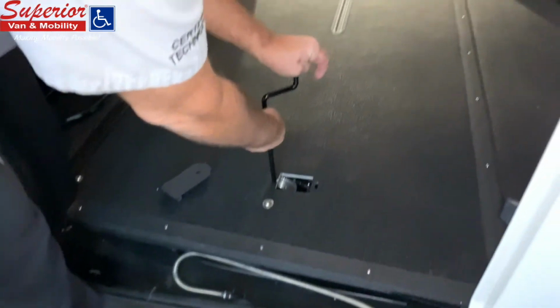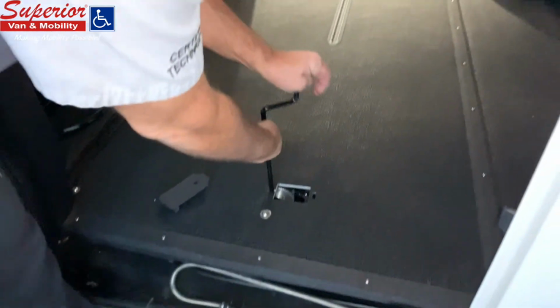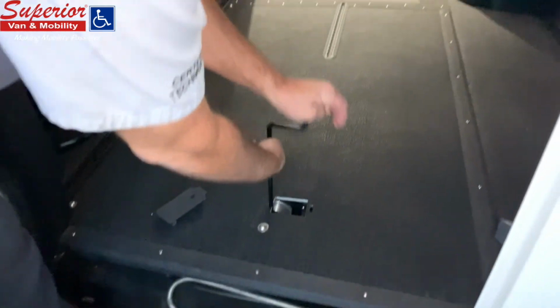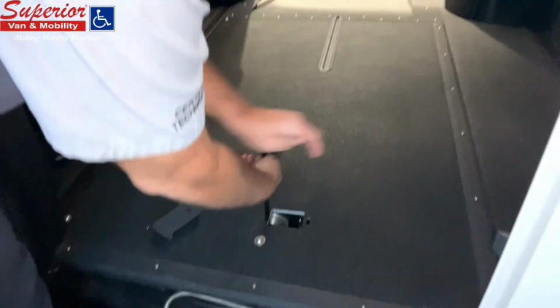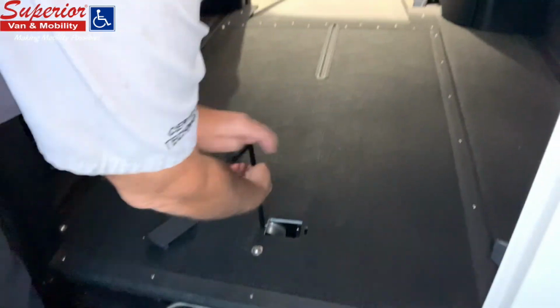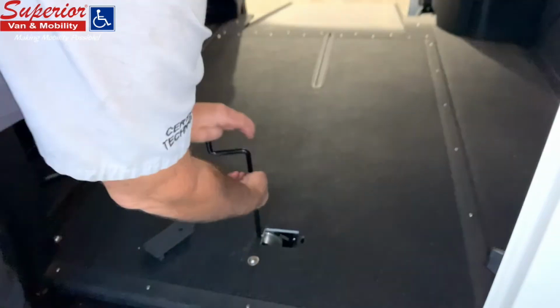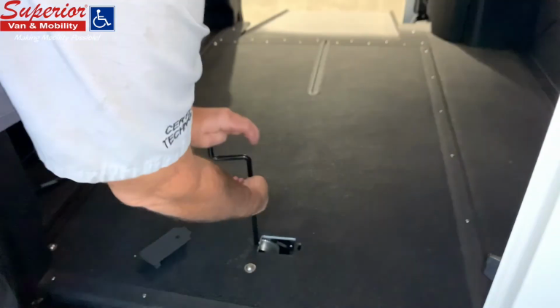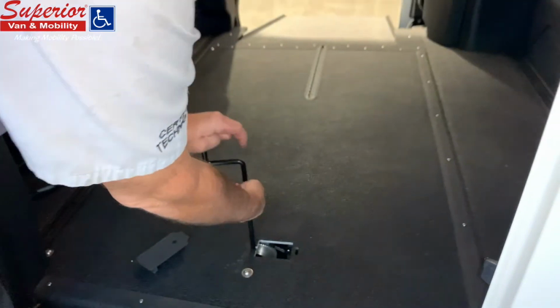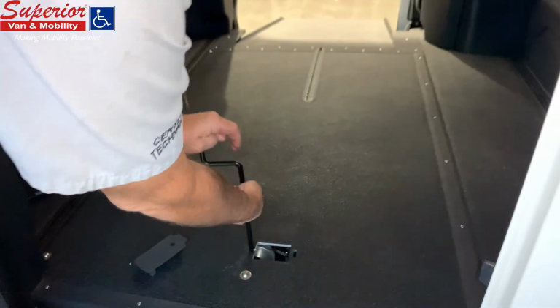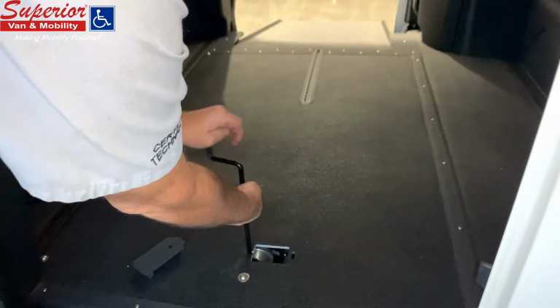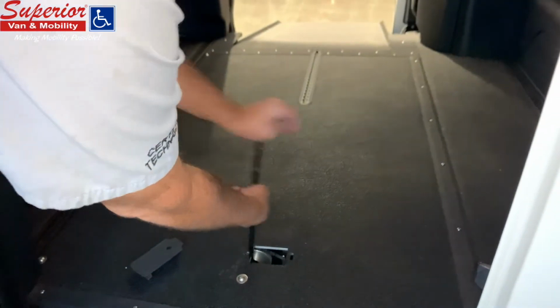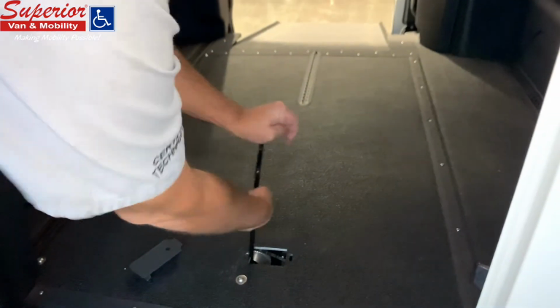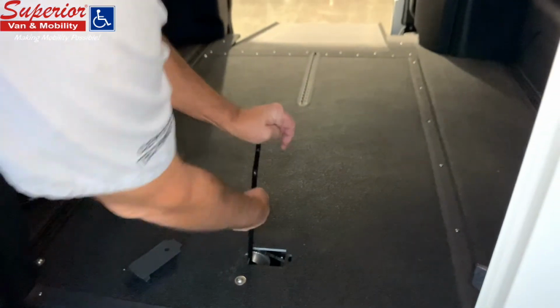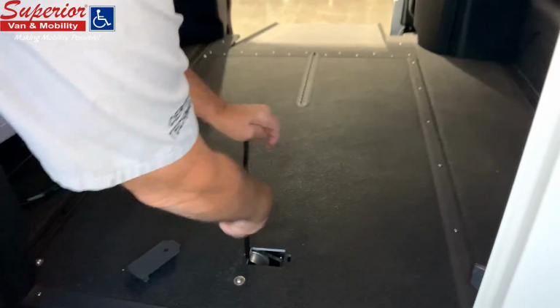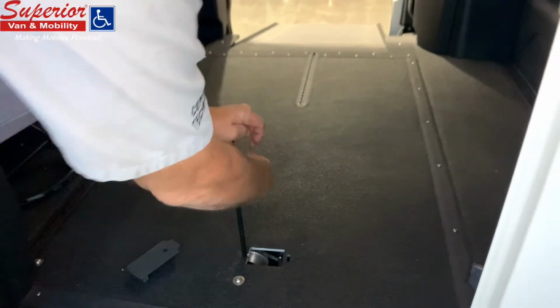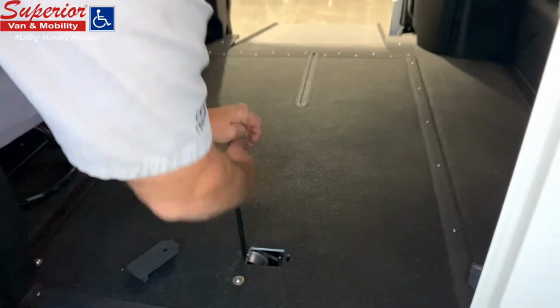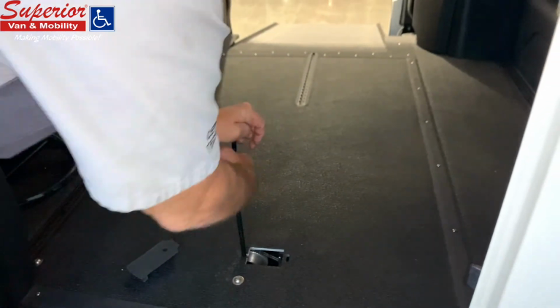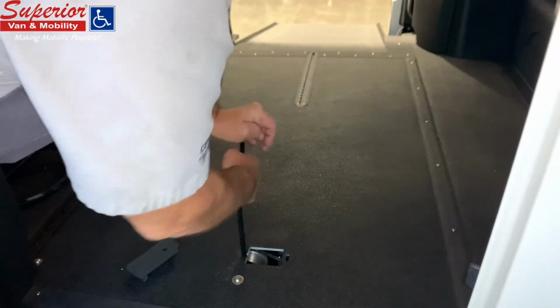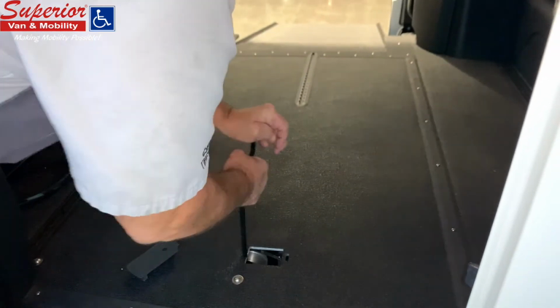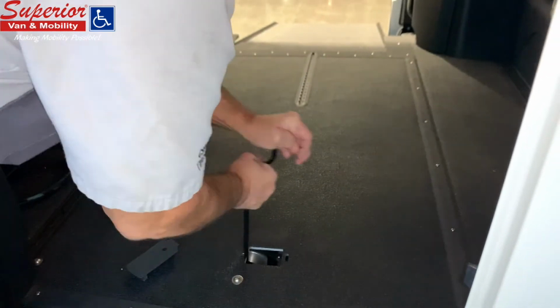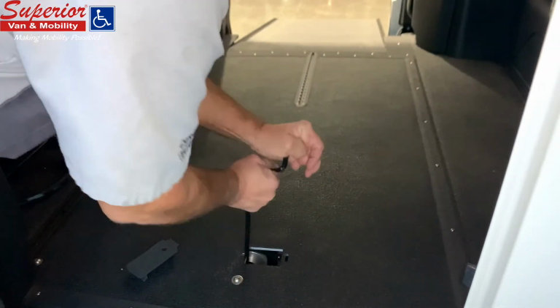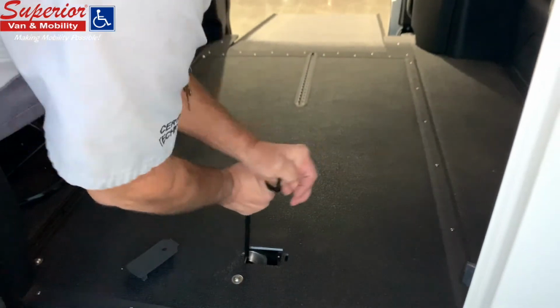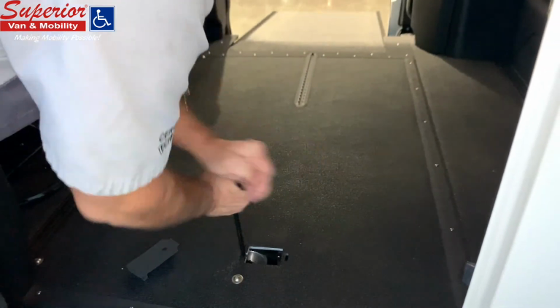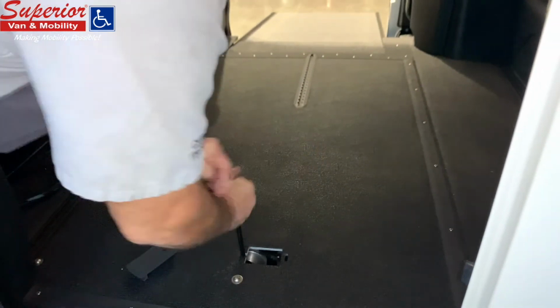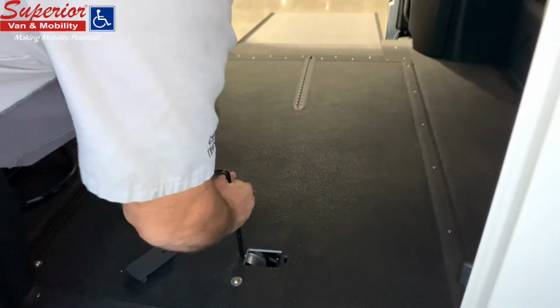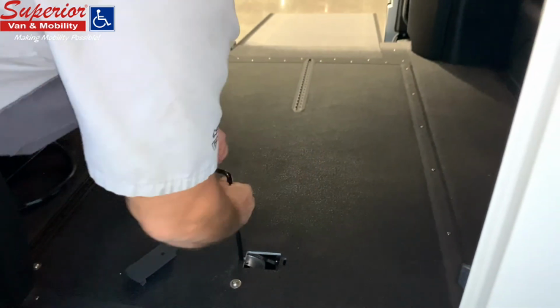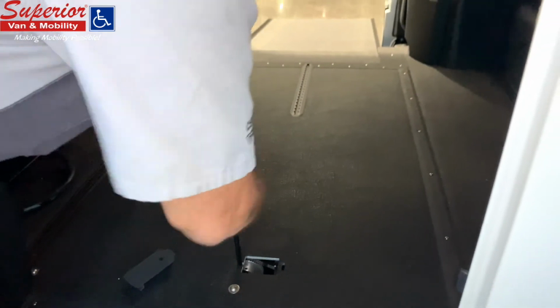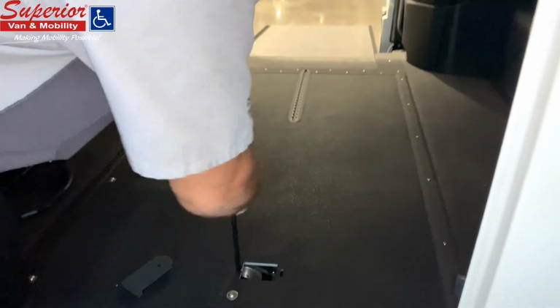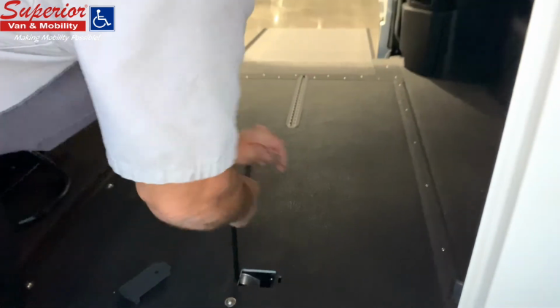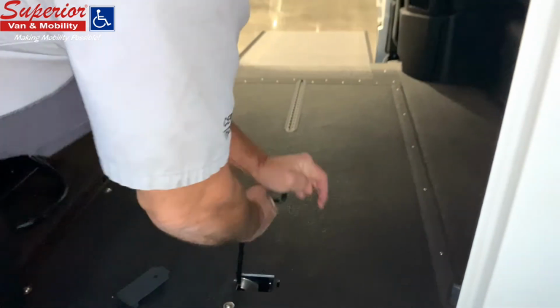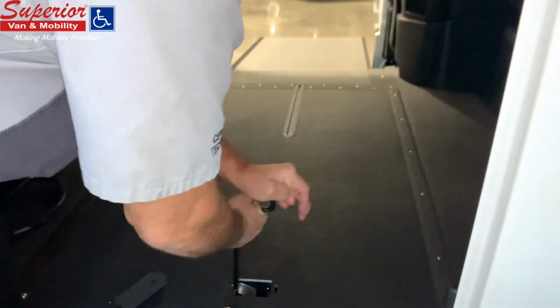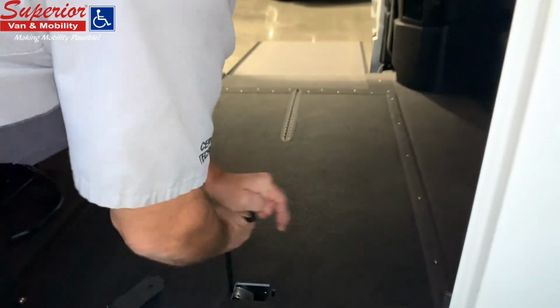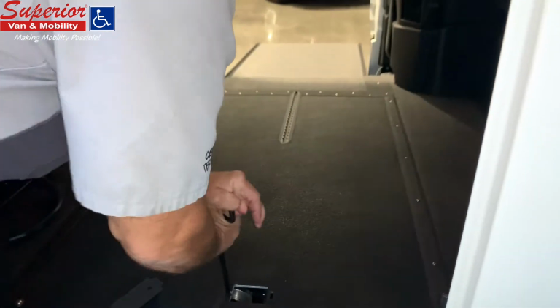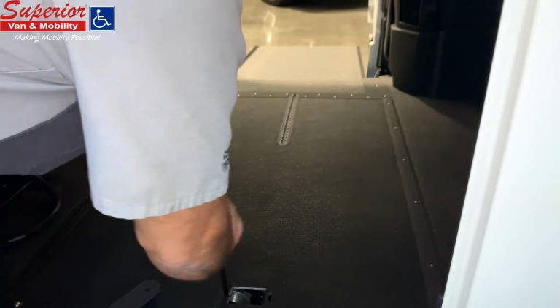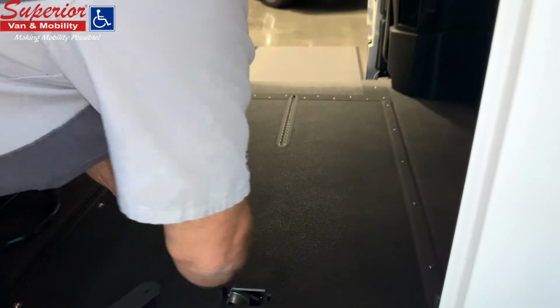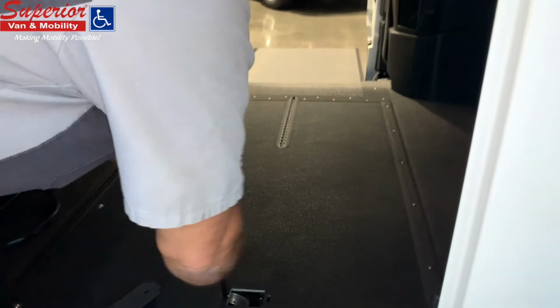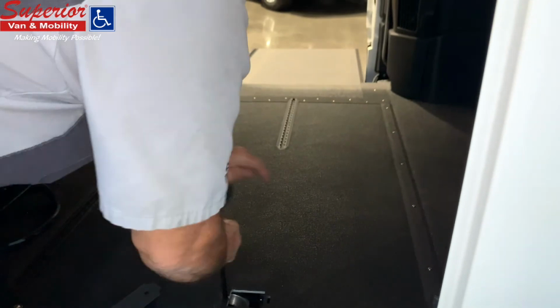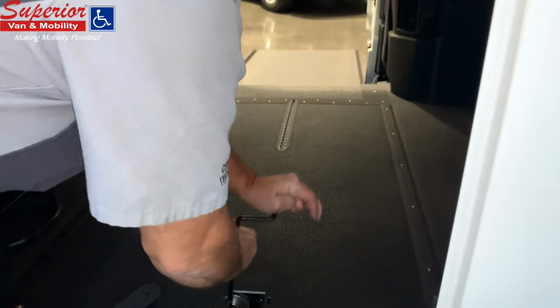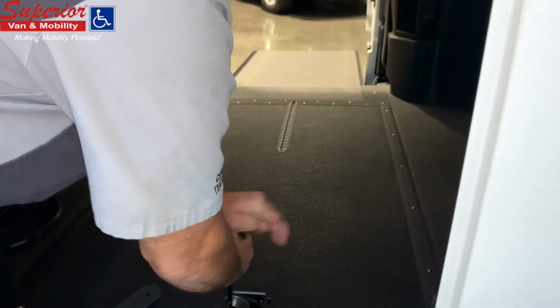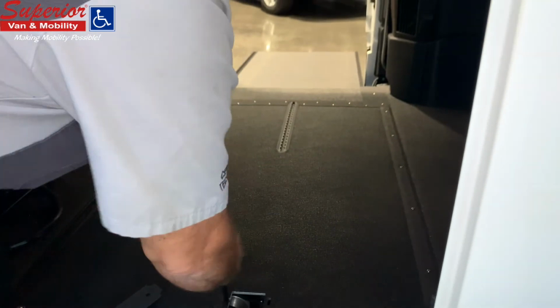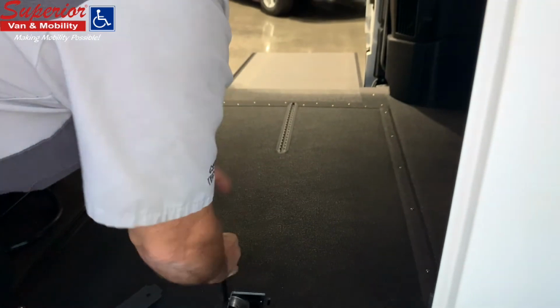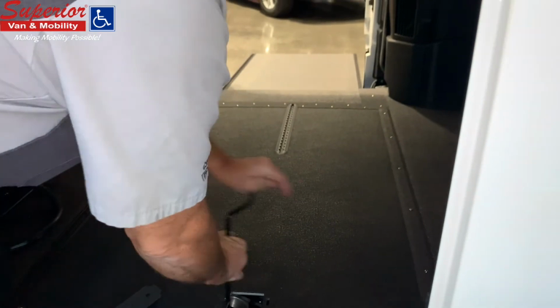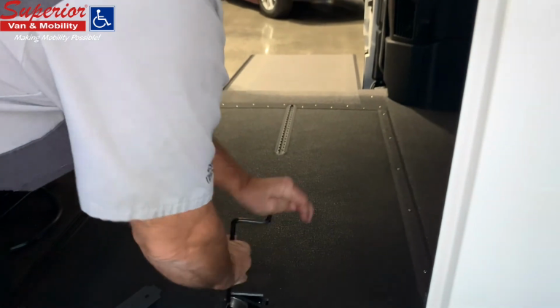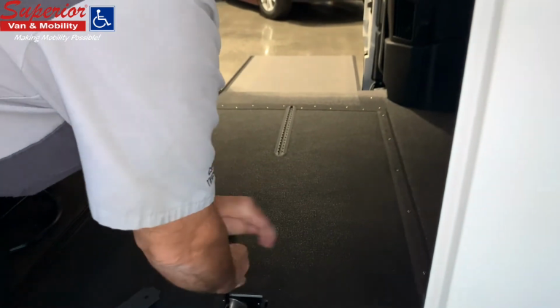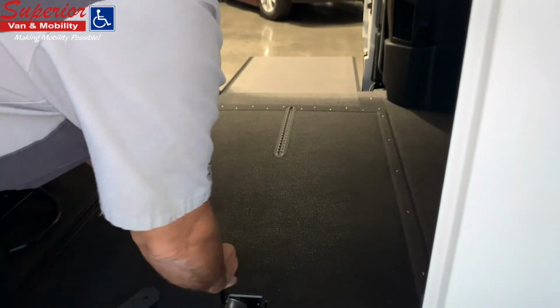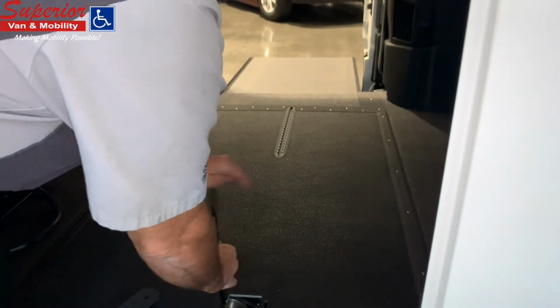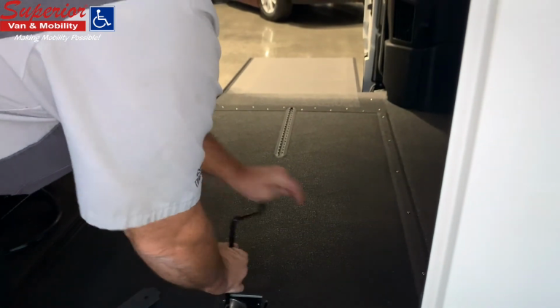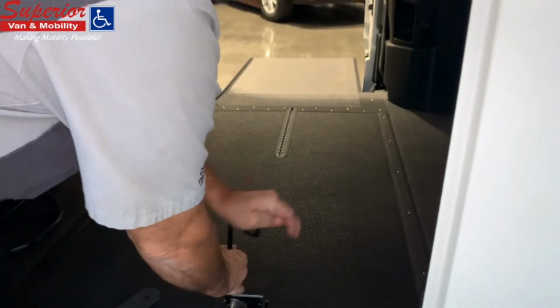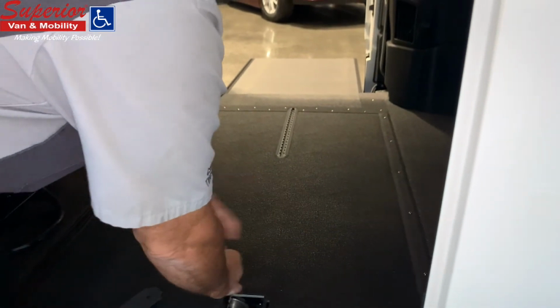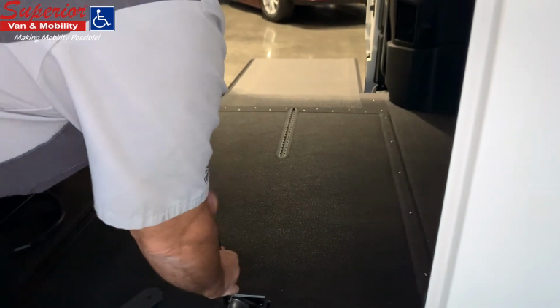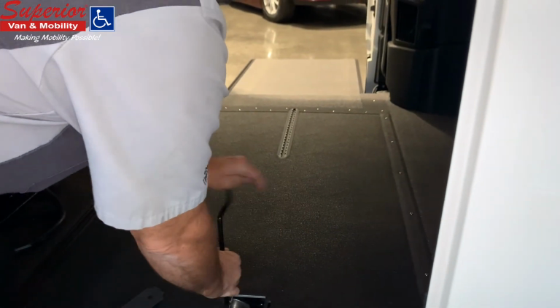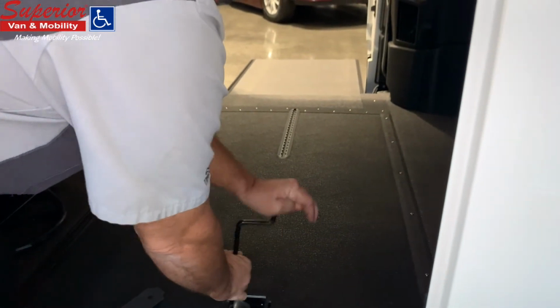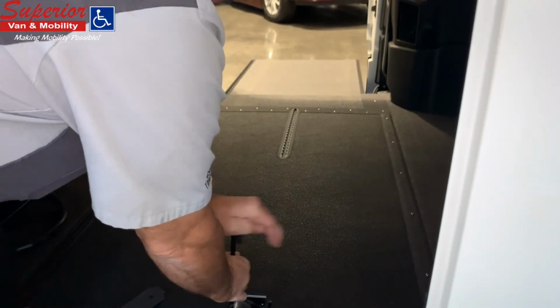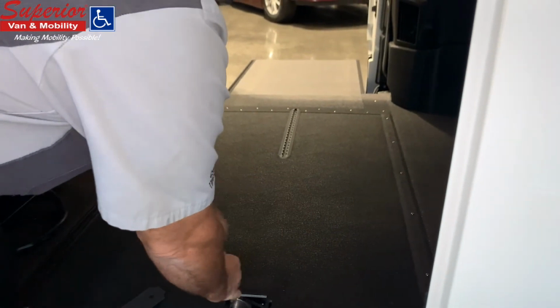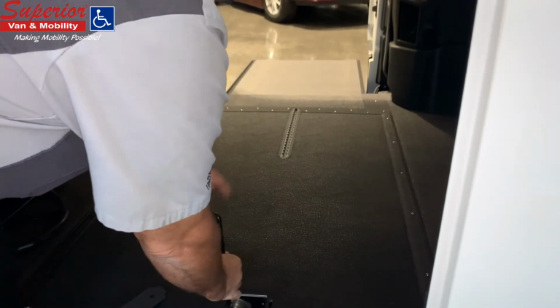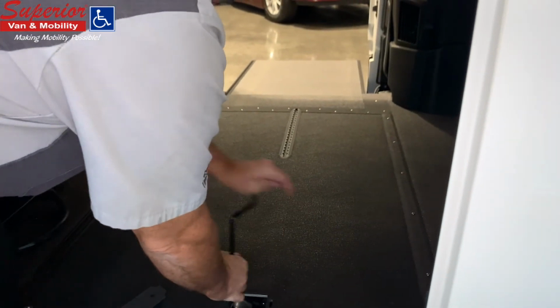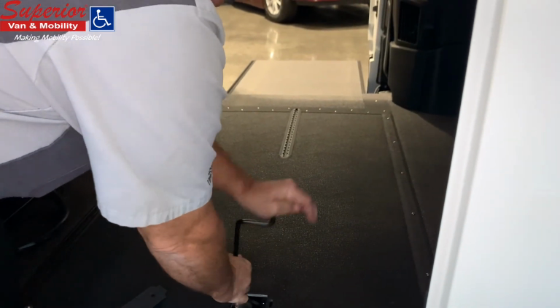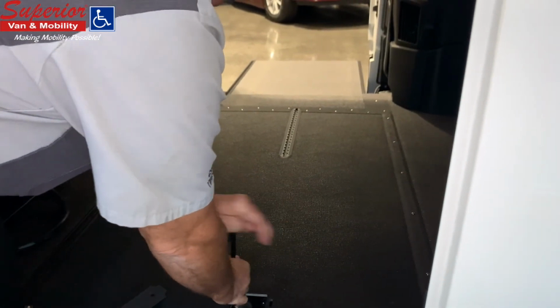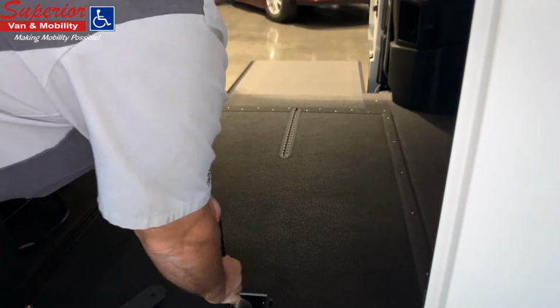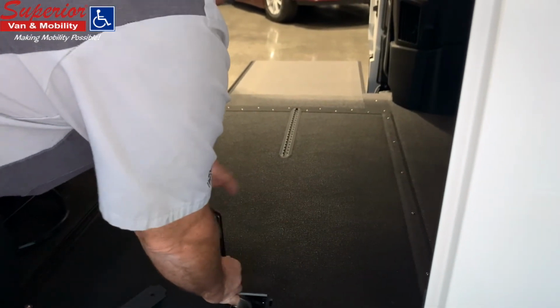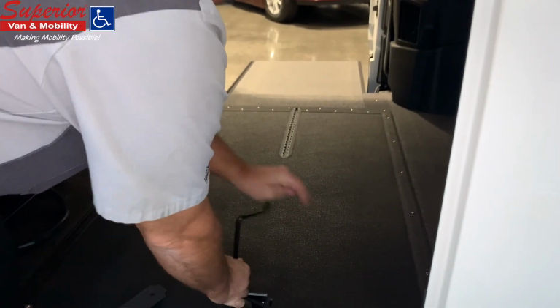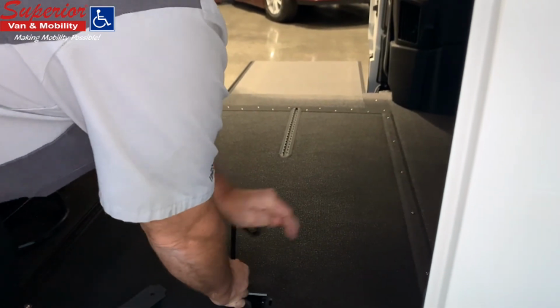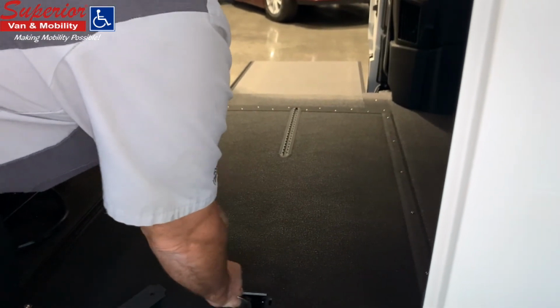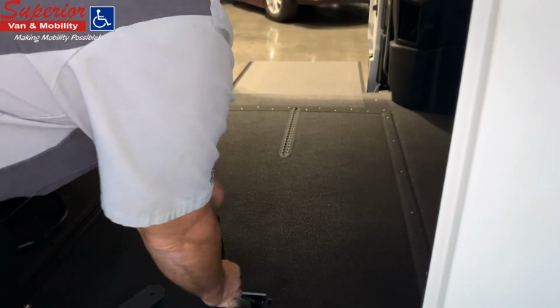This will then give you access to engage the gear and rotate one way to deploy and the other way to stow the ramp.